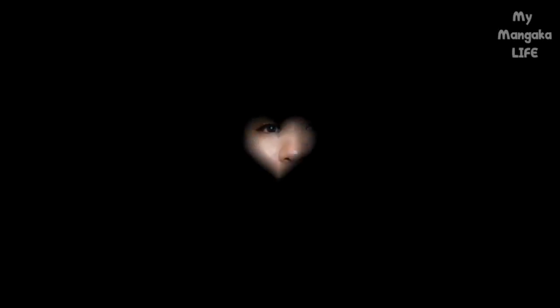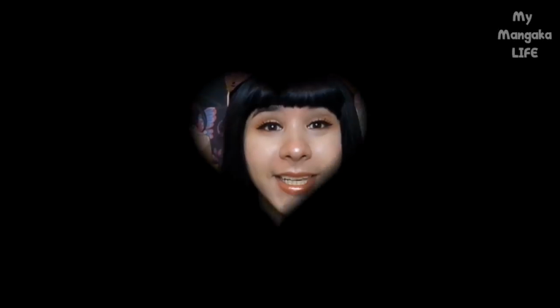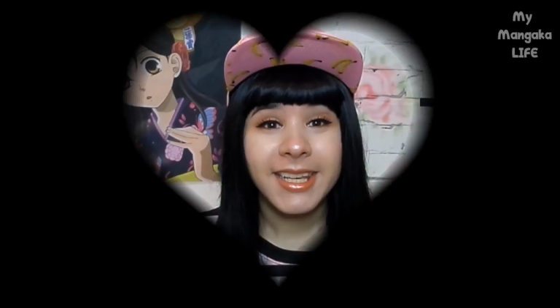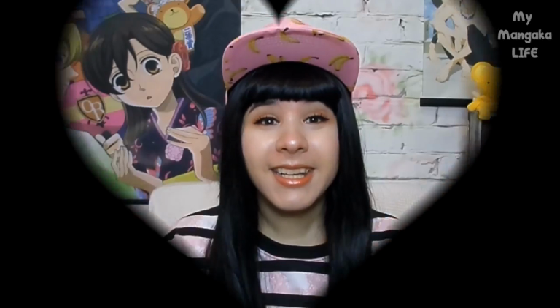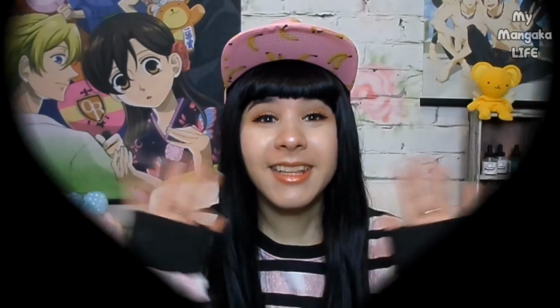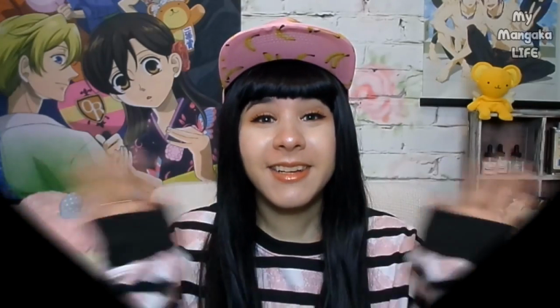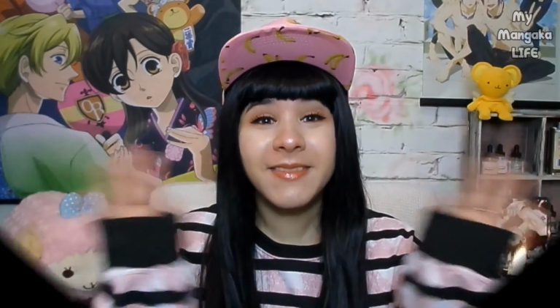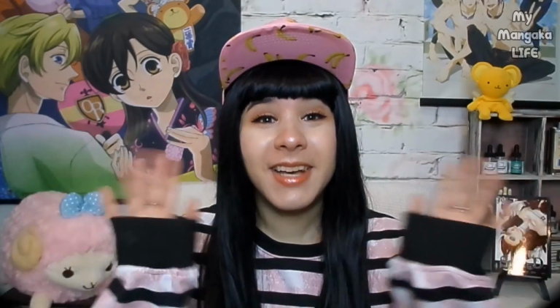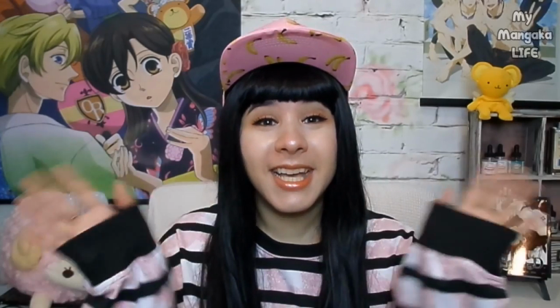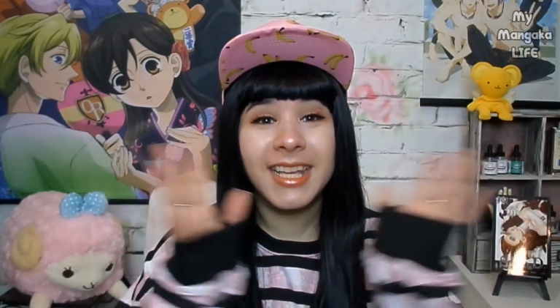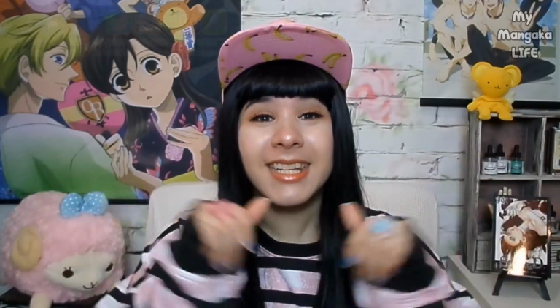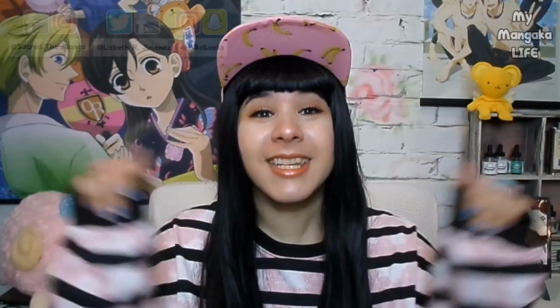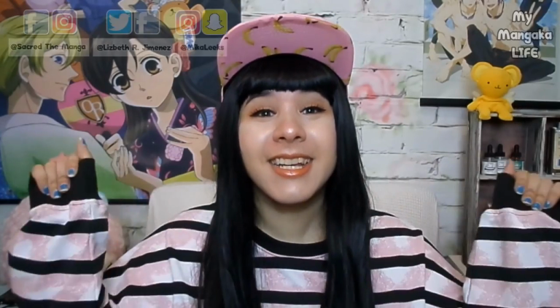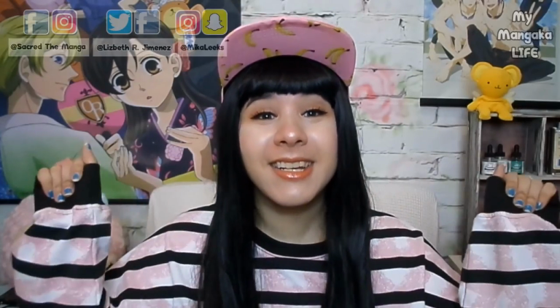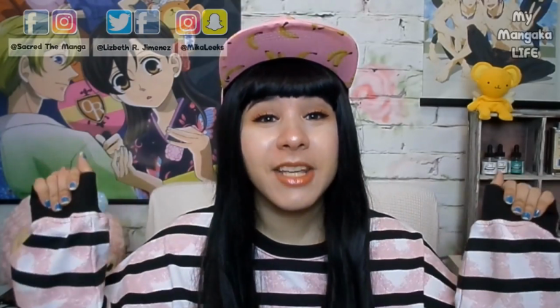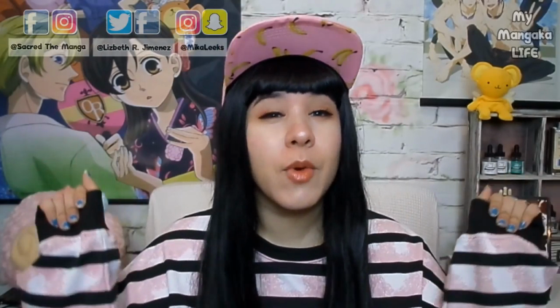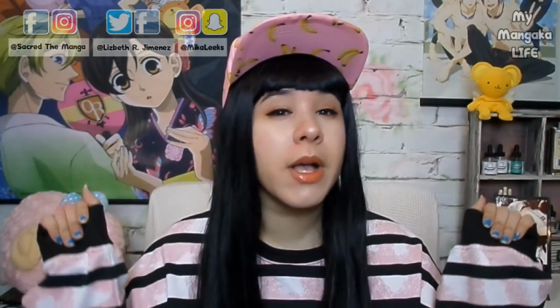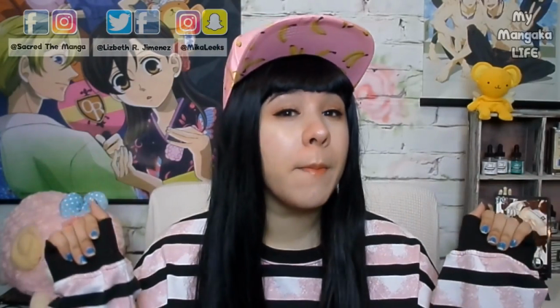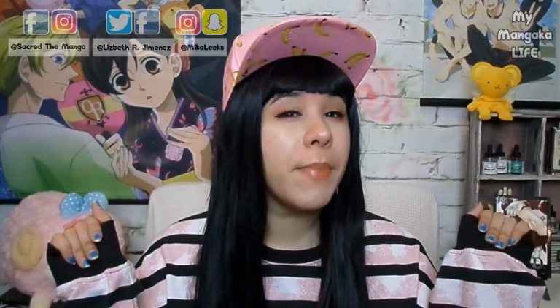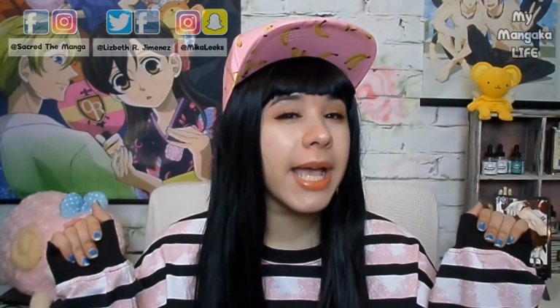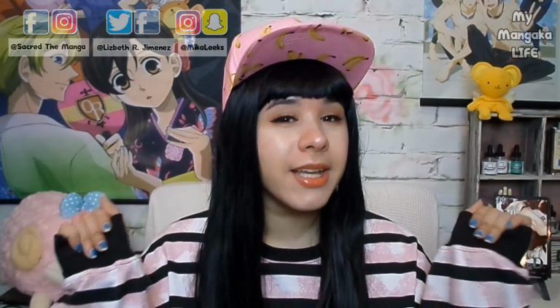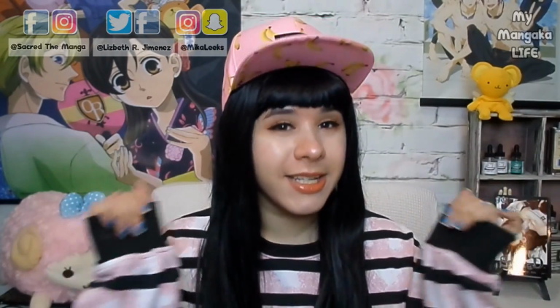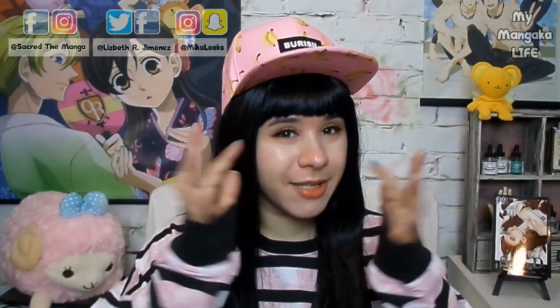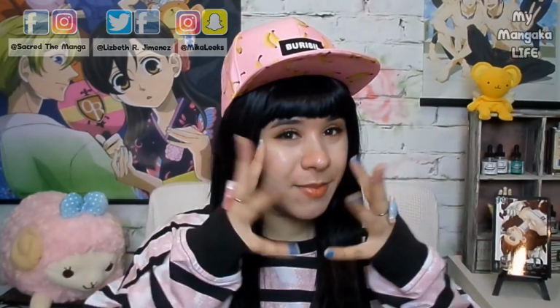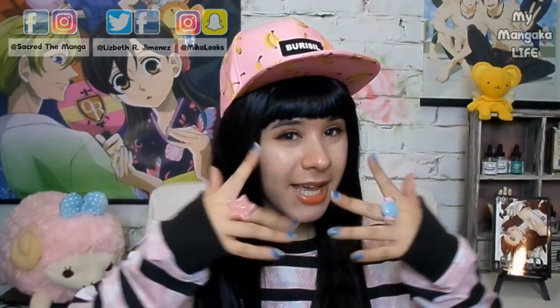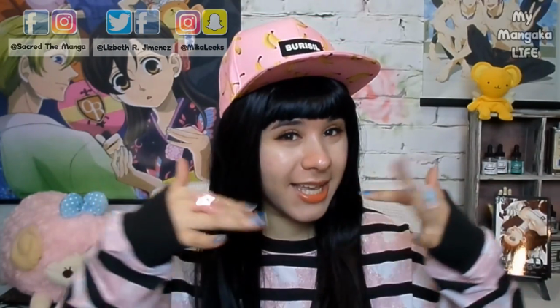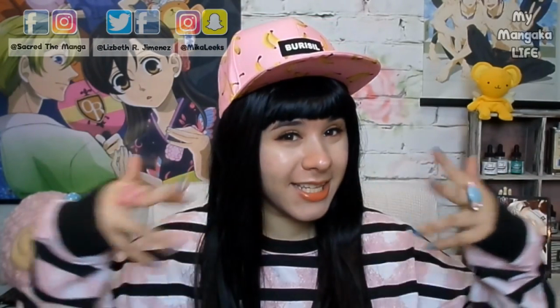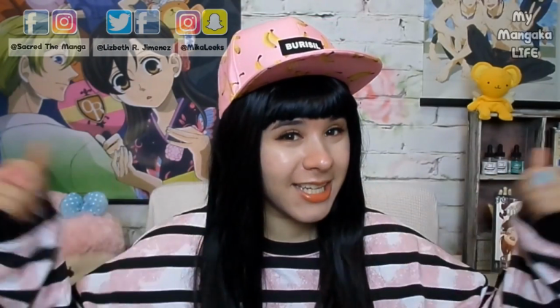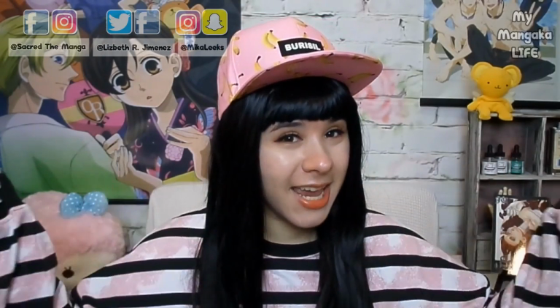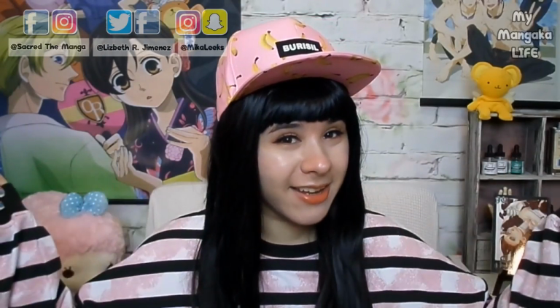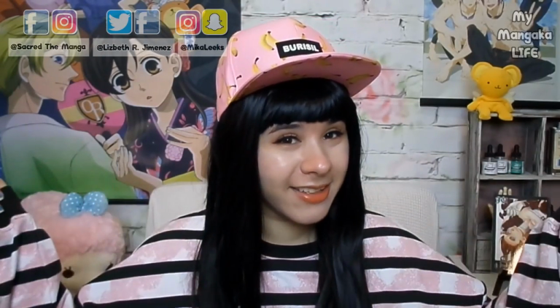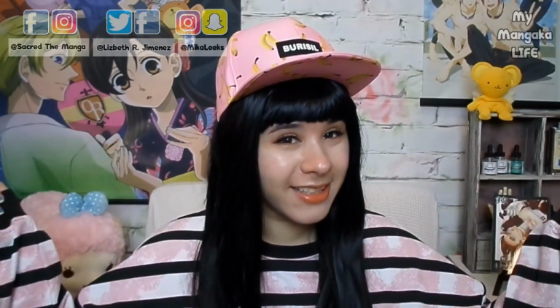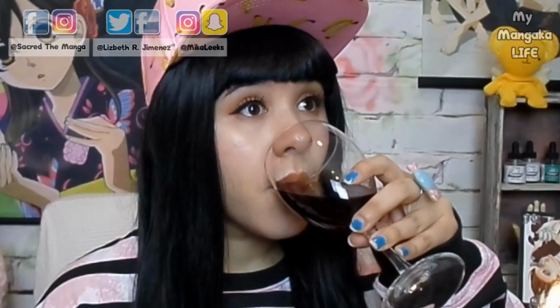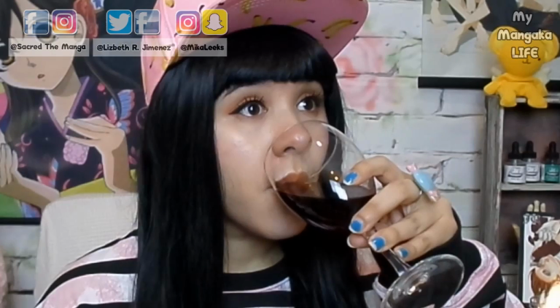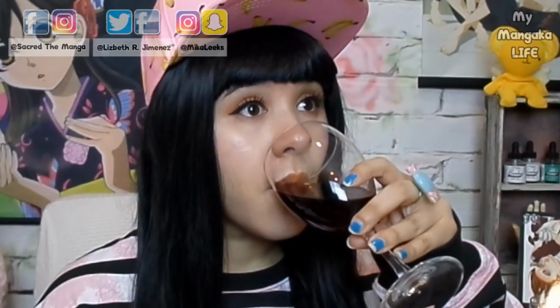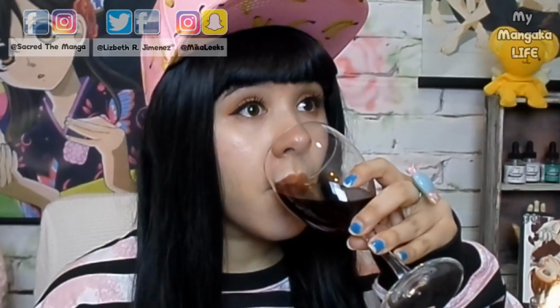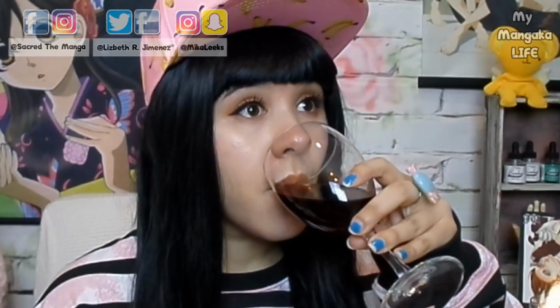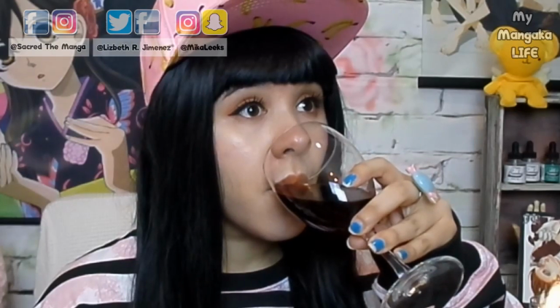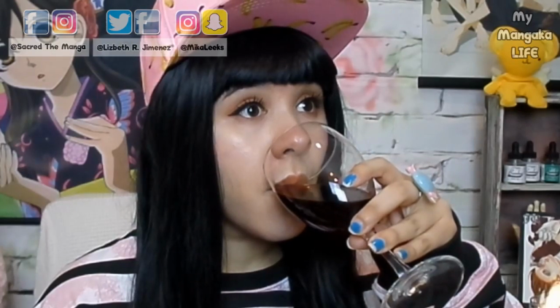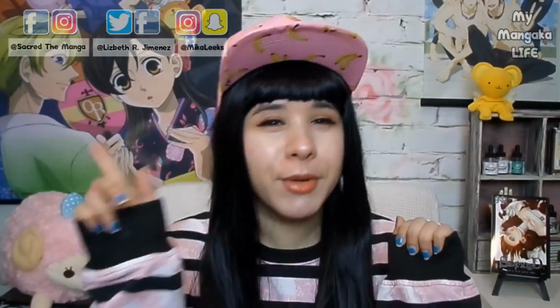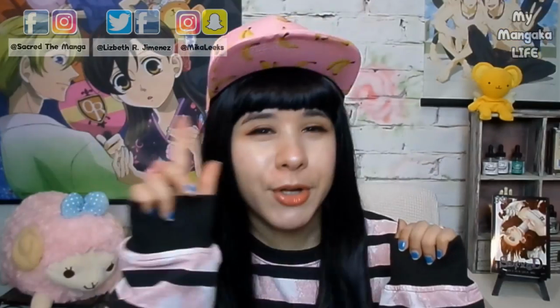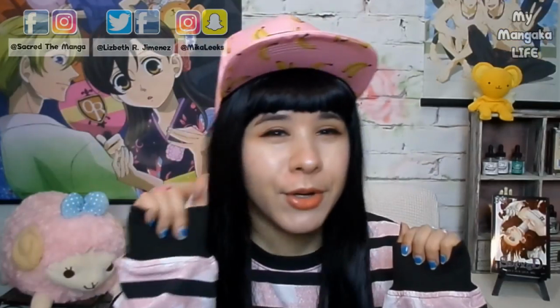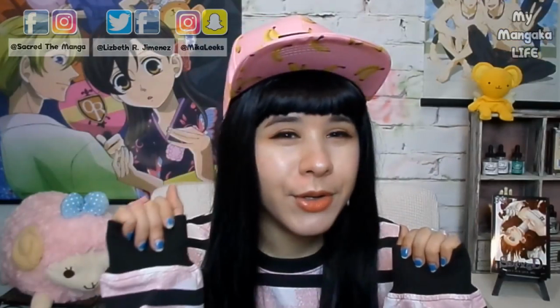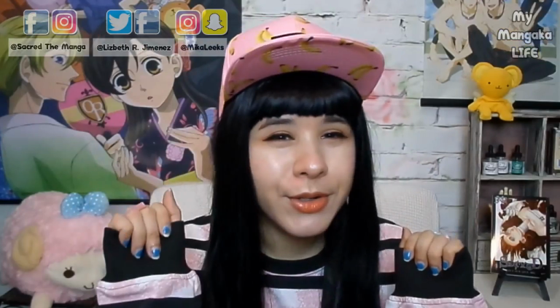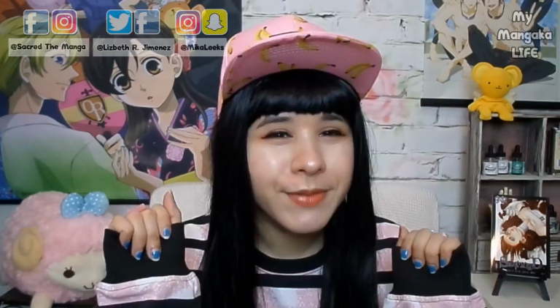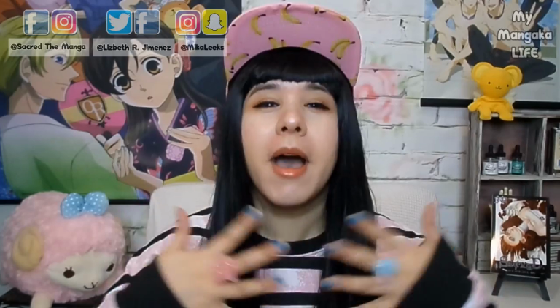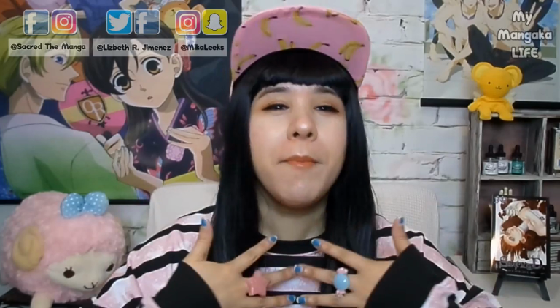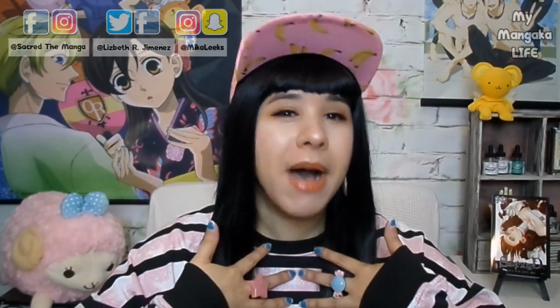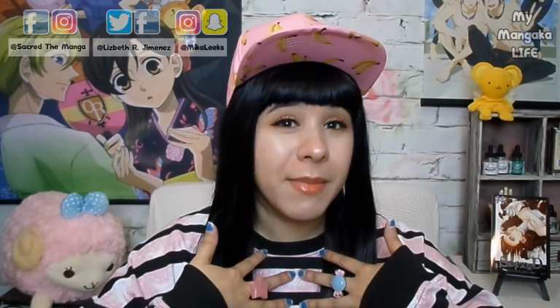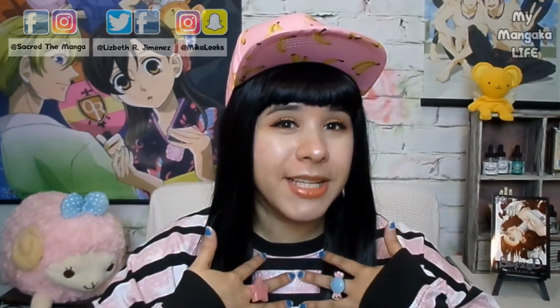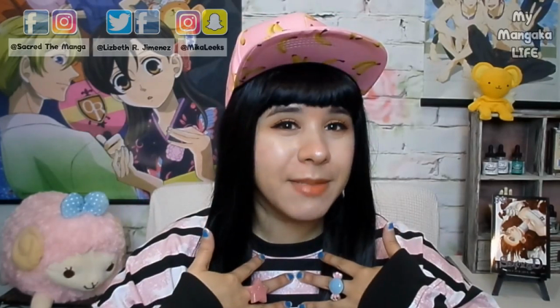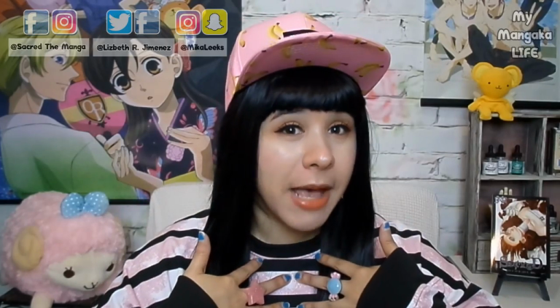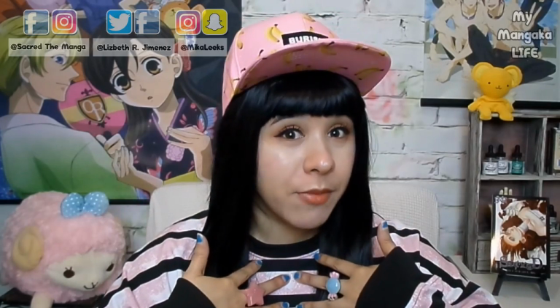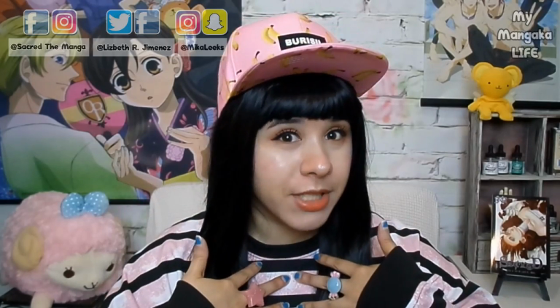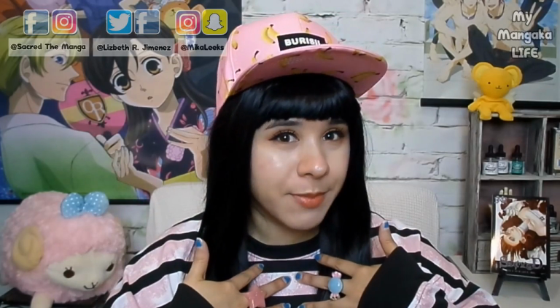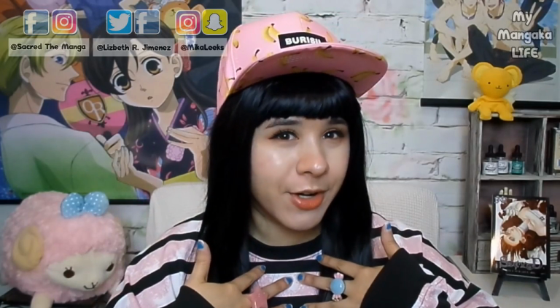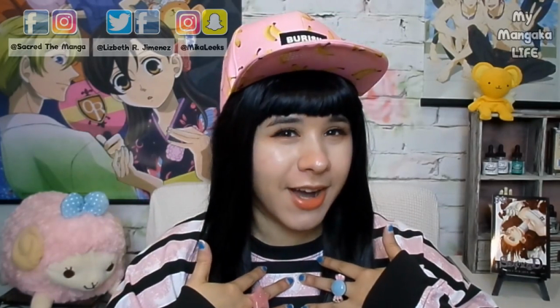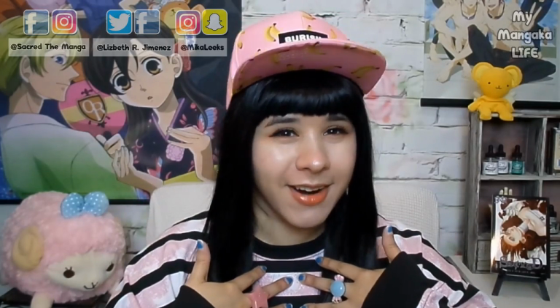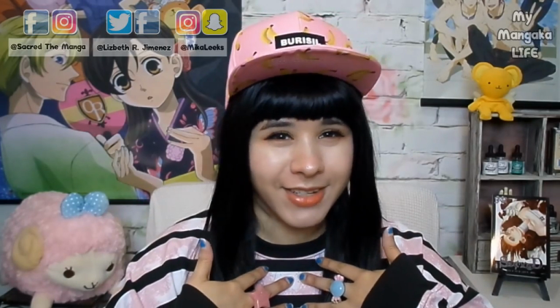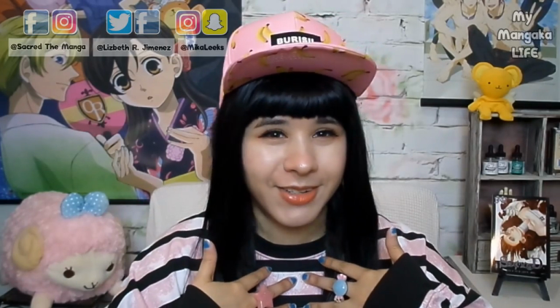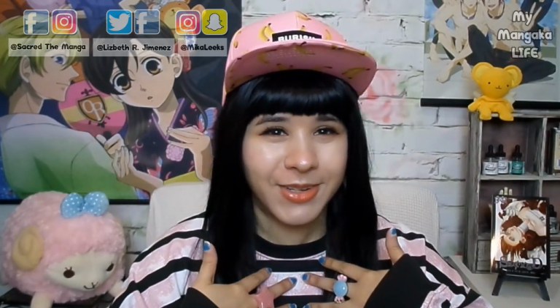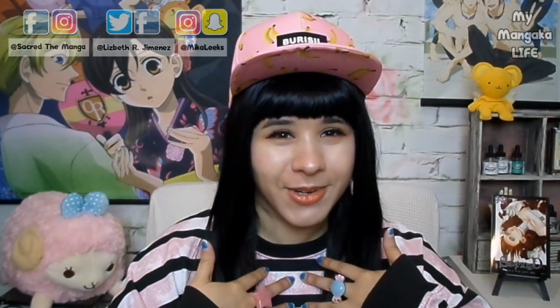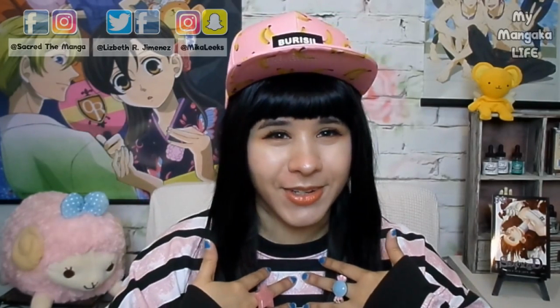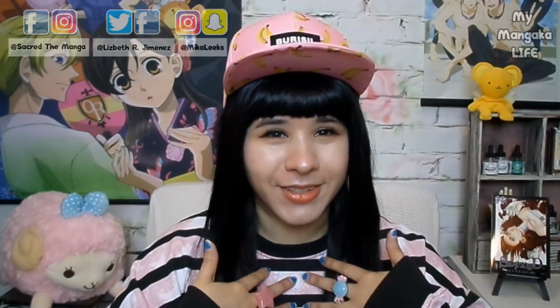Hello my dears and welcome back to my channel. Mama is back with some more art tutorials.